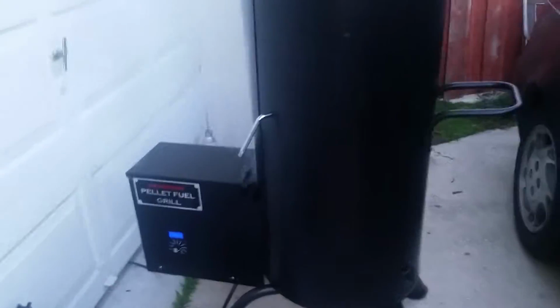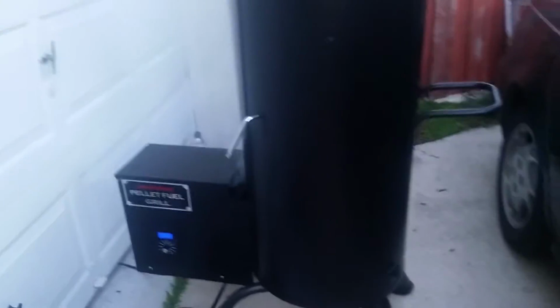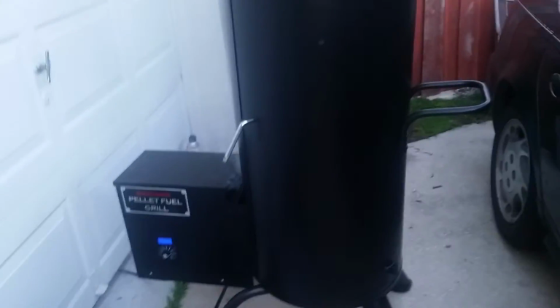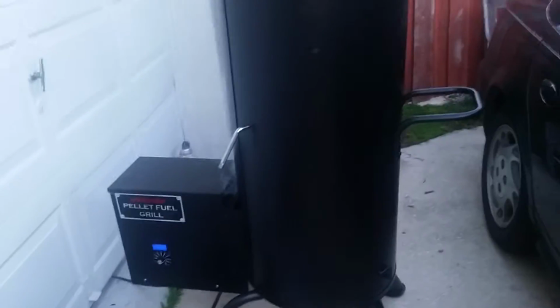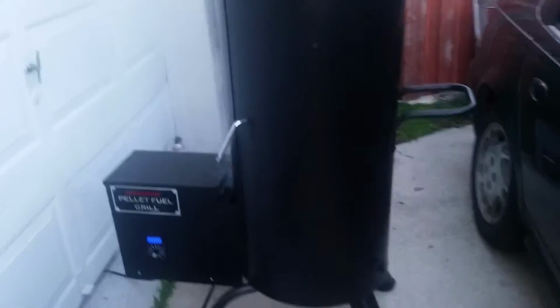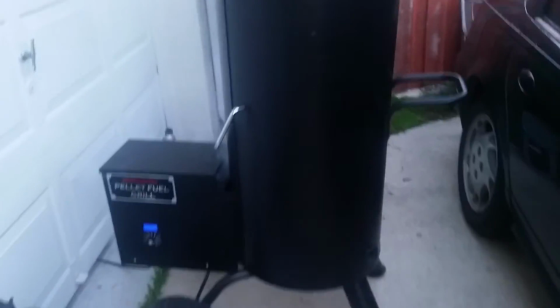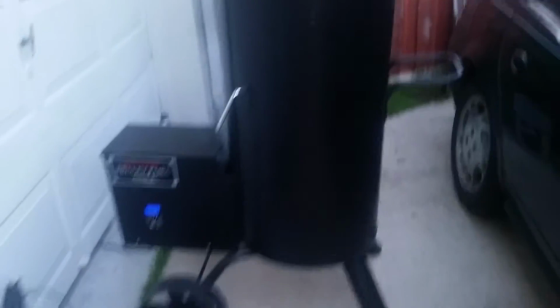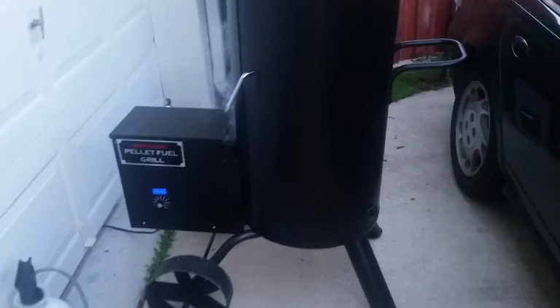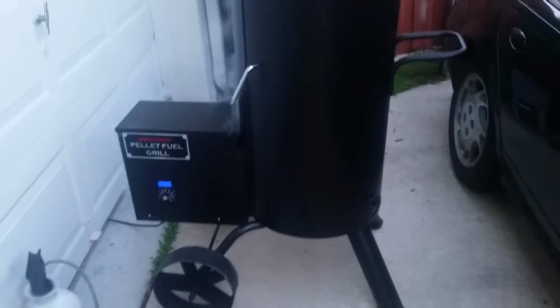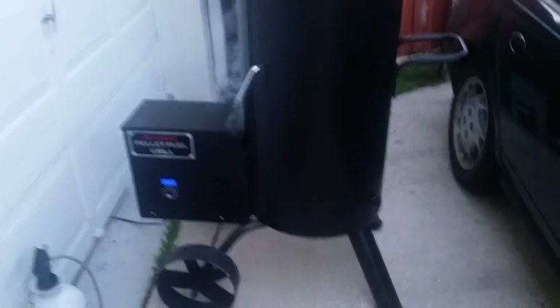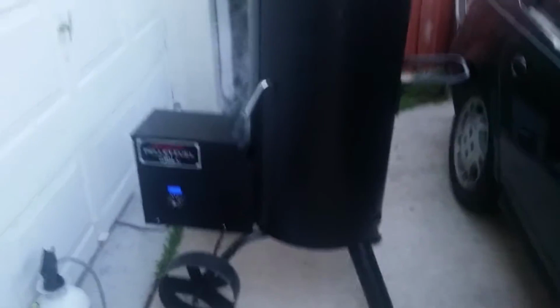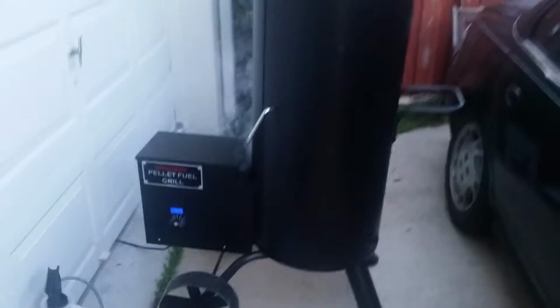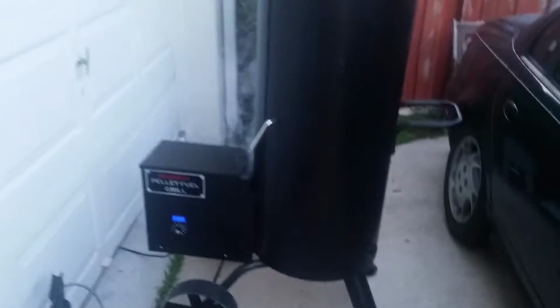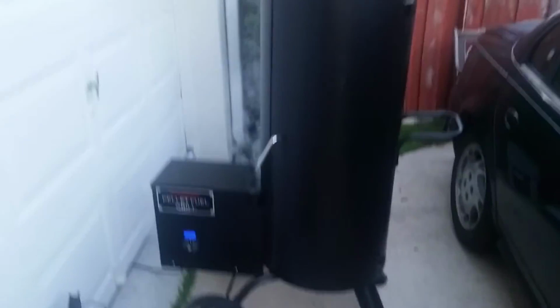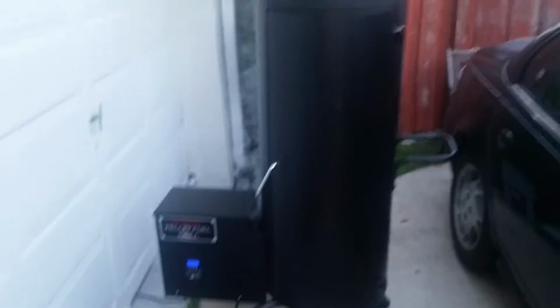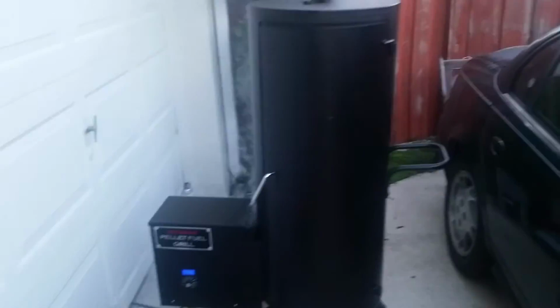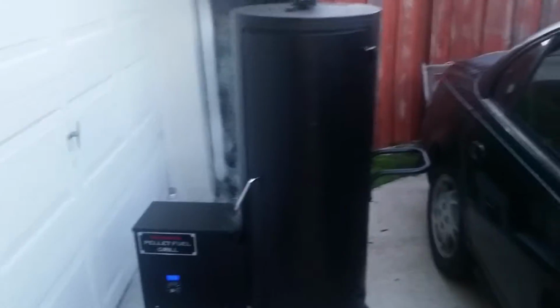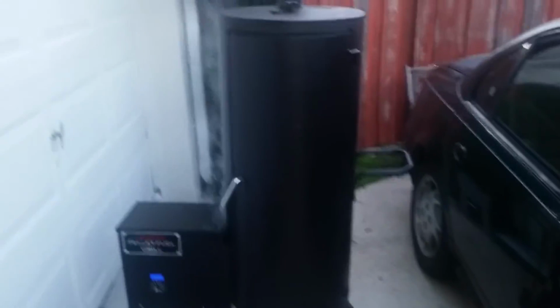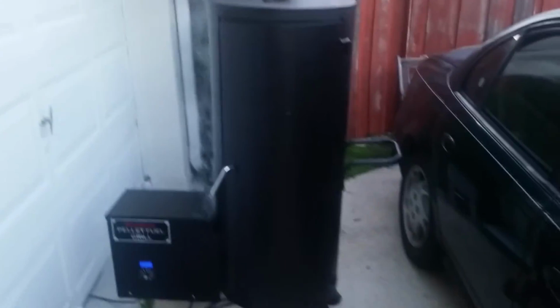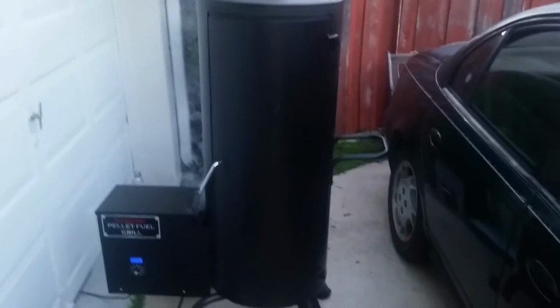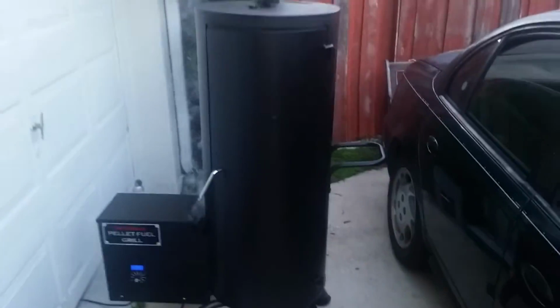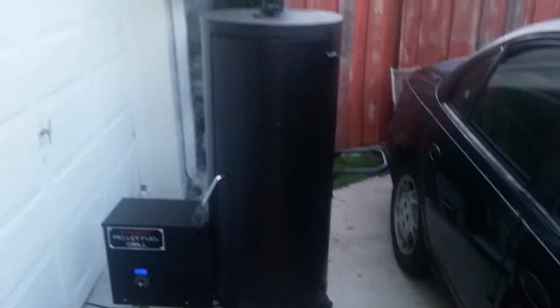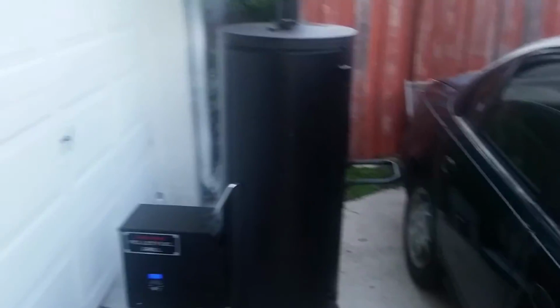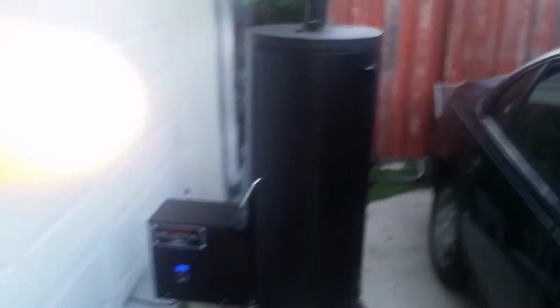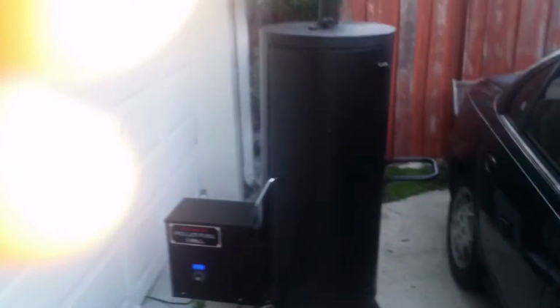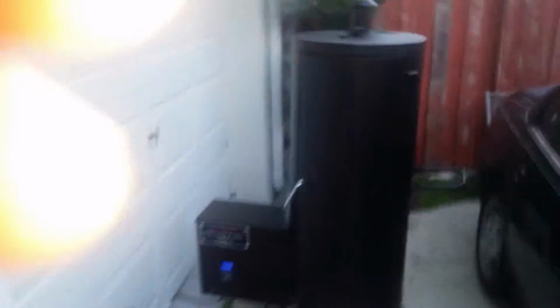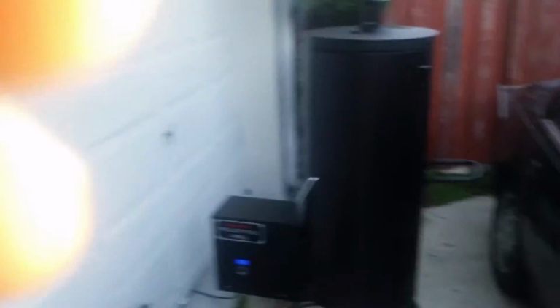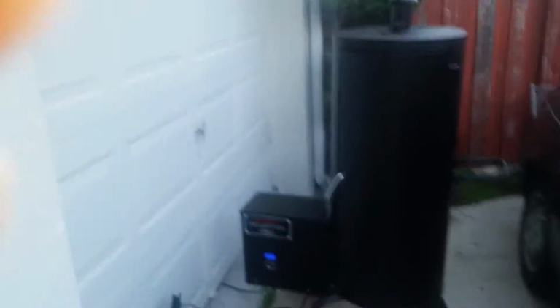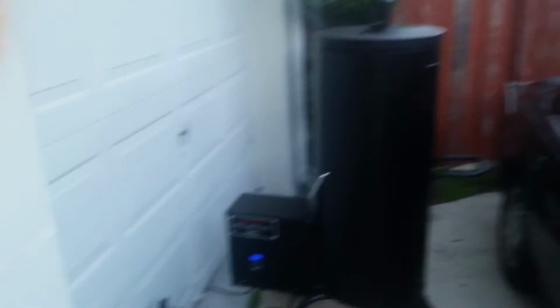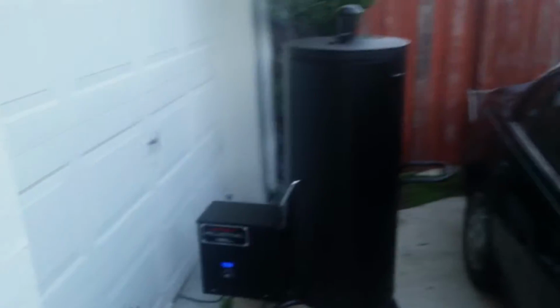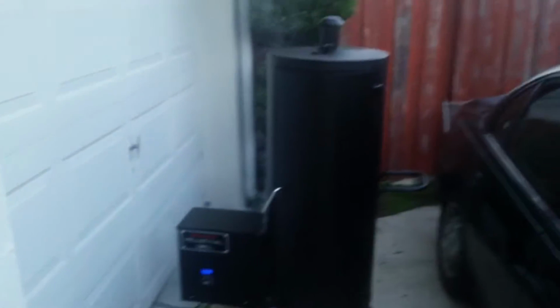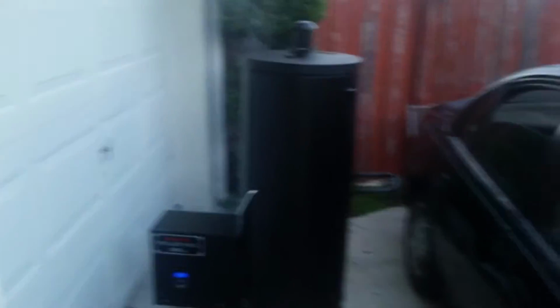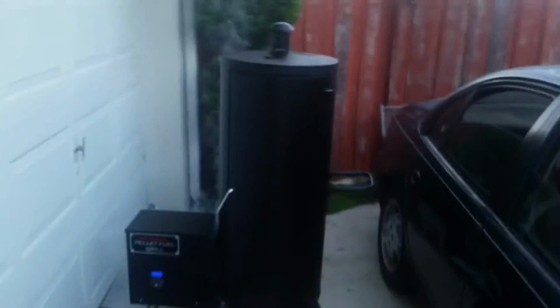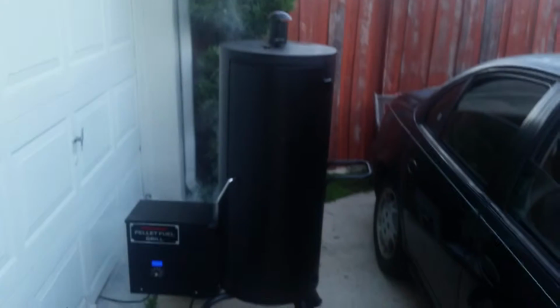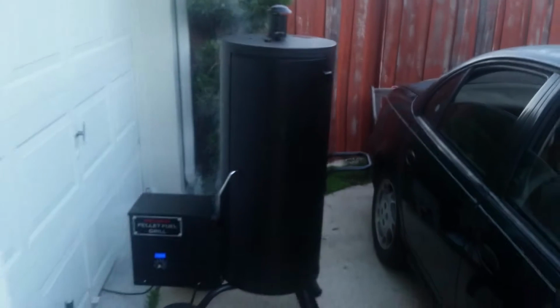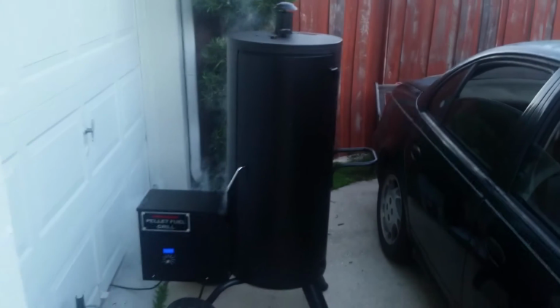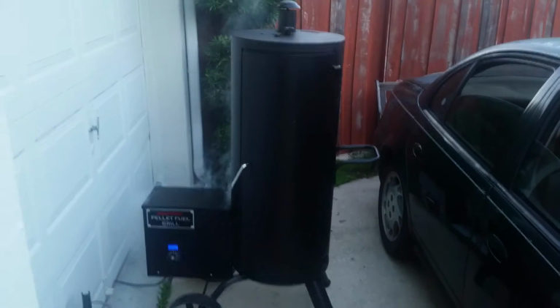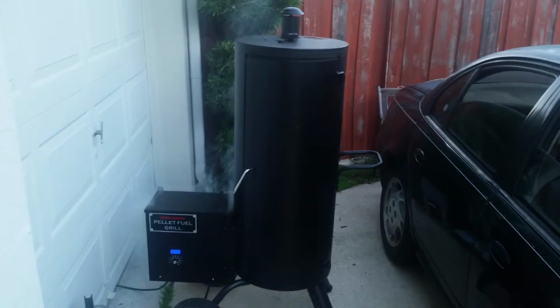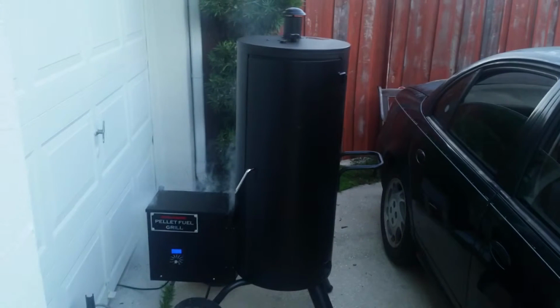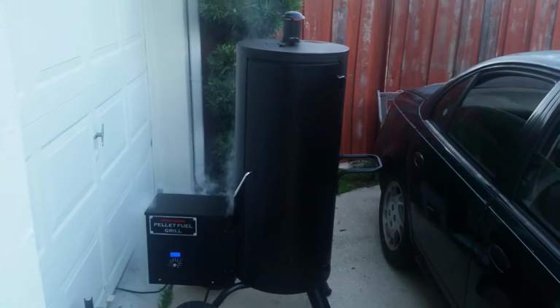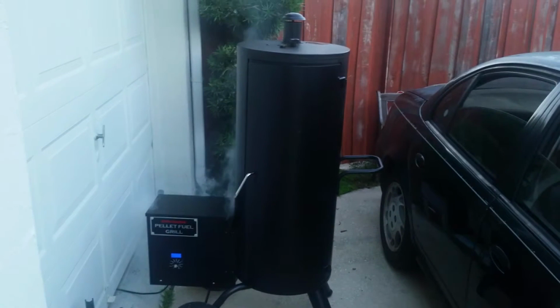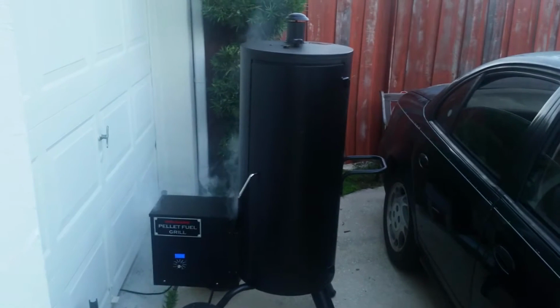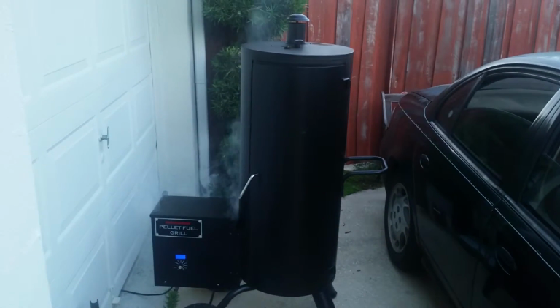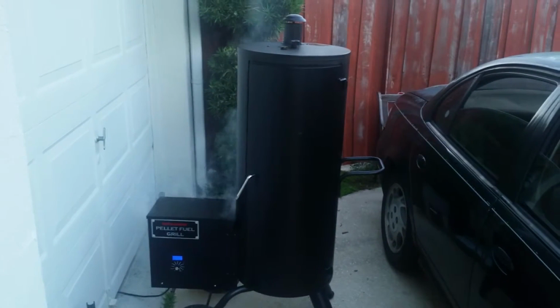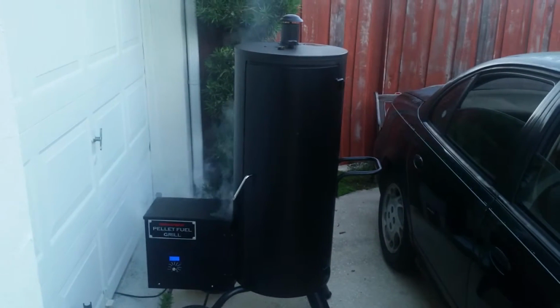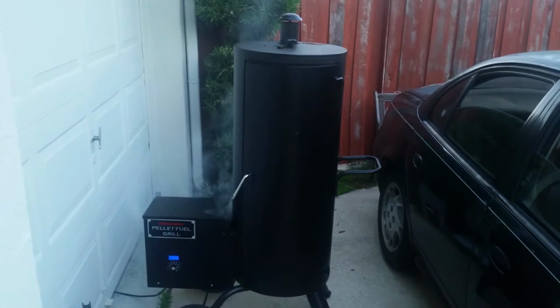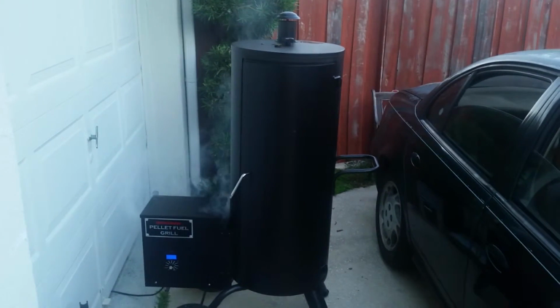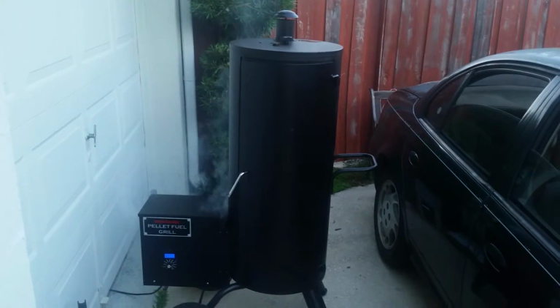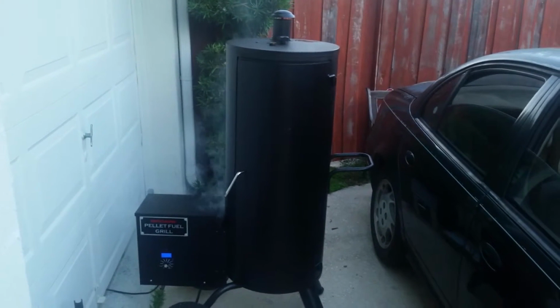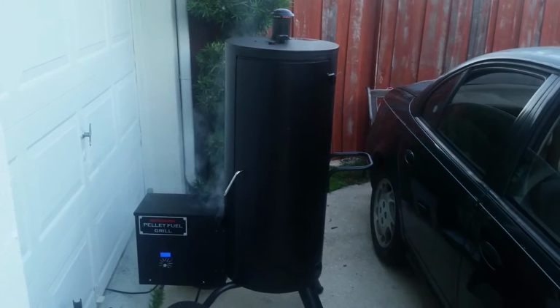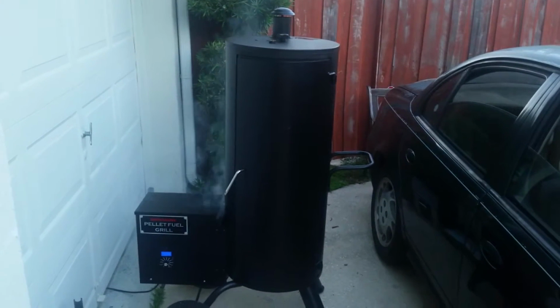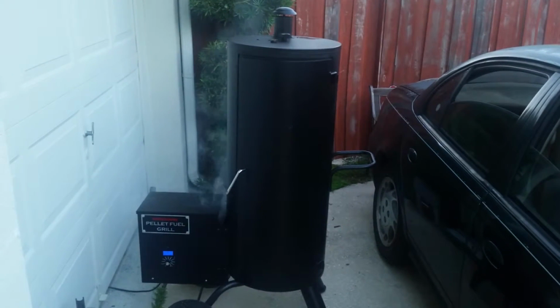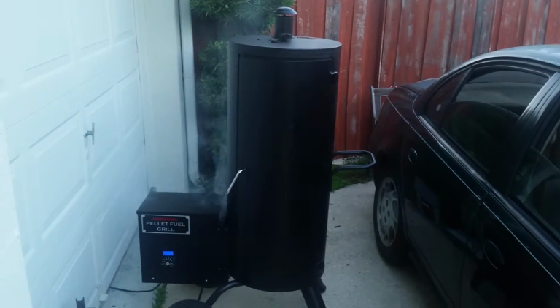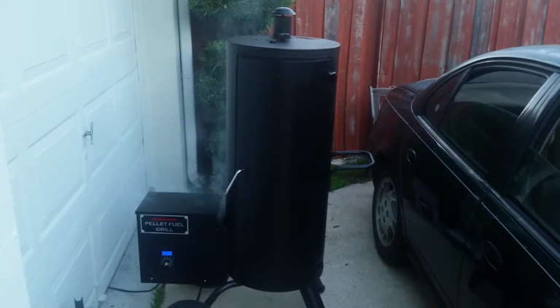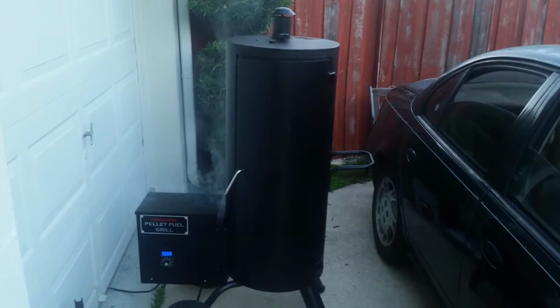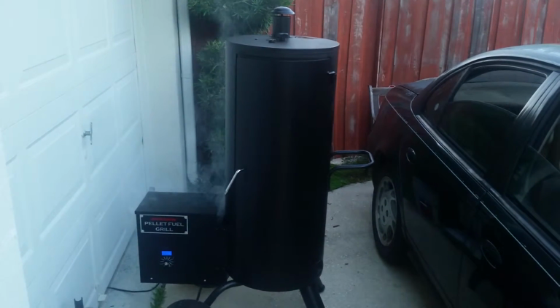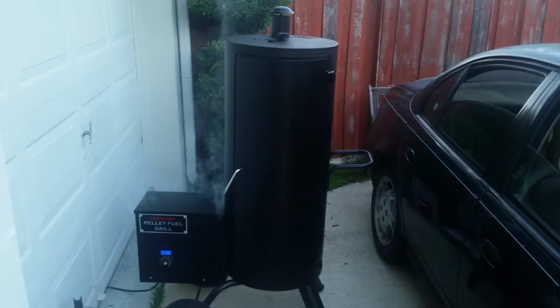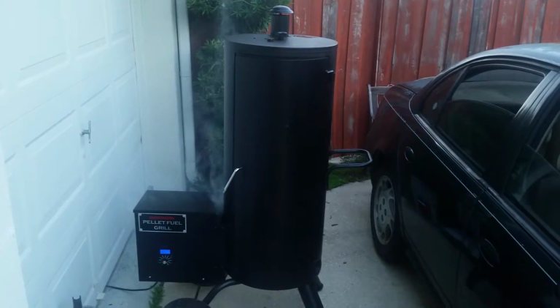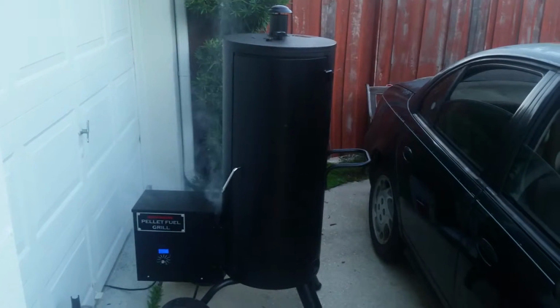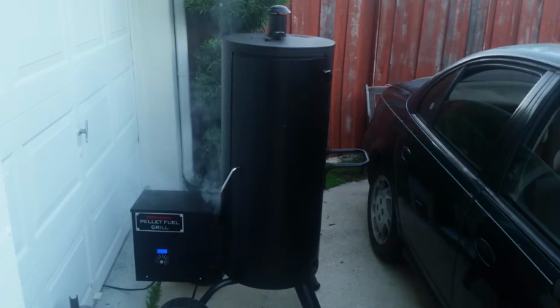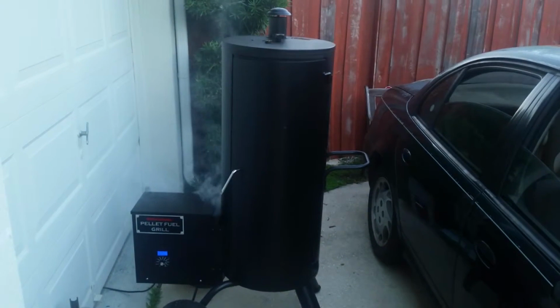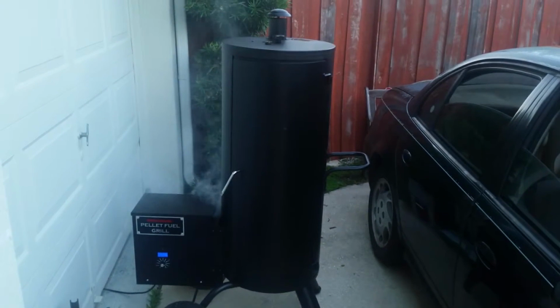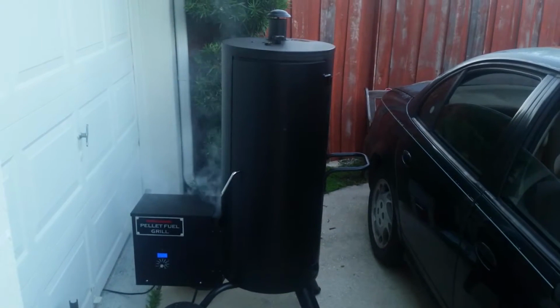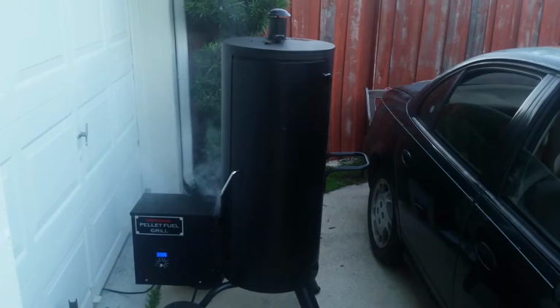Why is it smoking in the box versus inside the grill? Good question, huh?